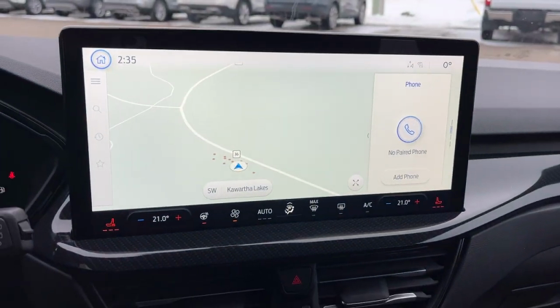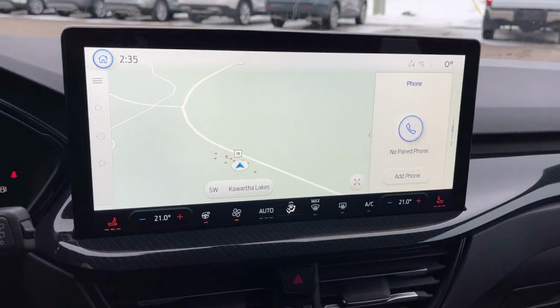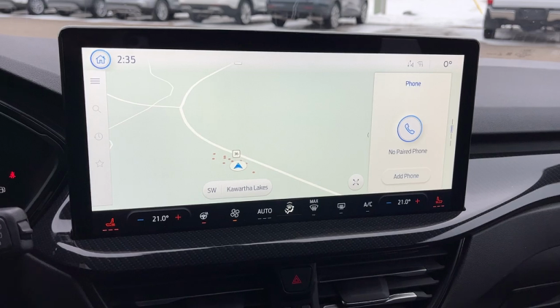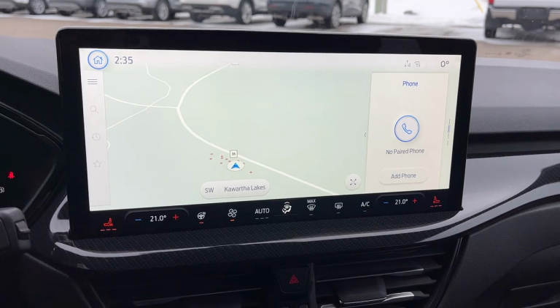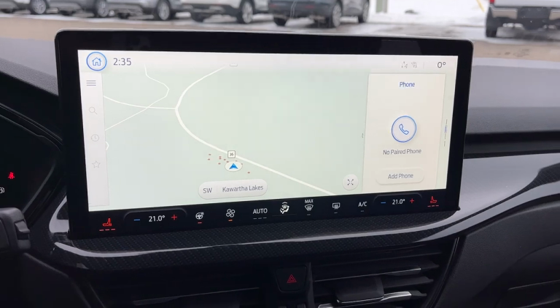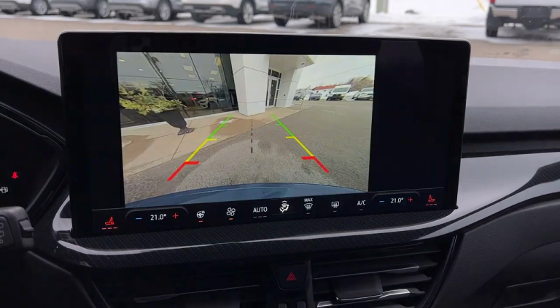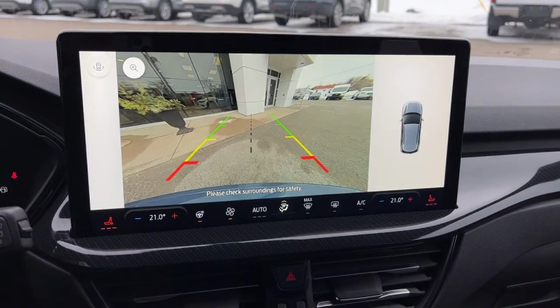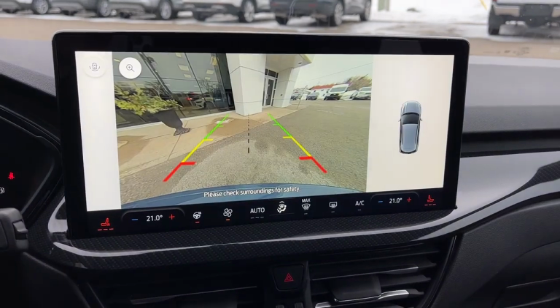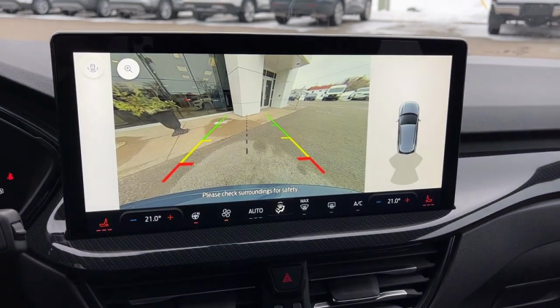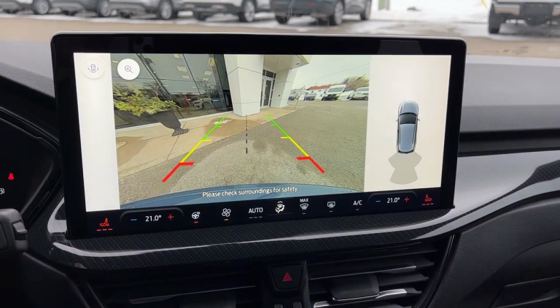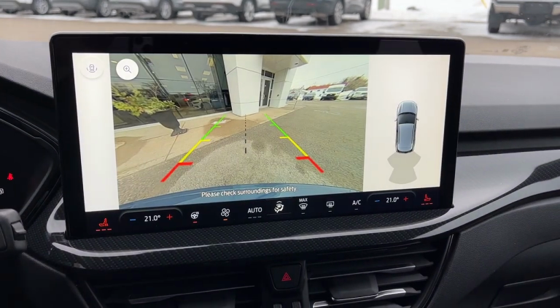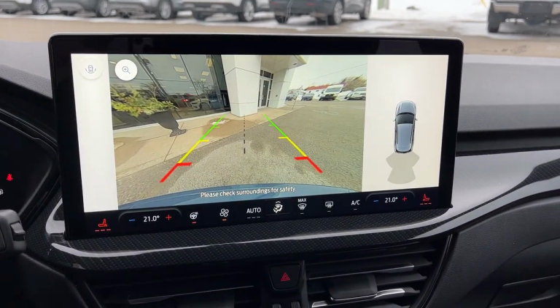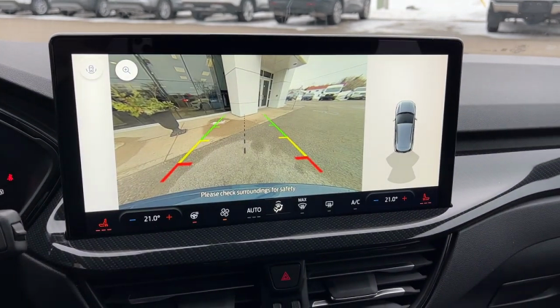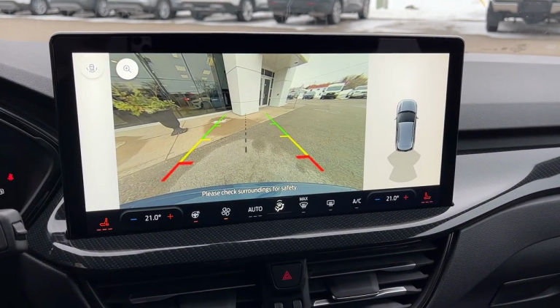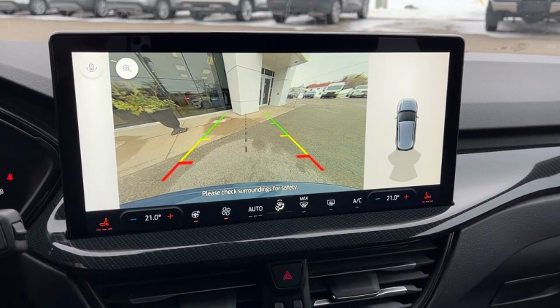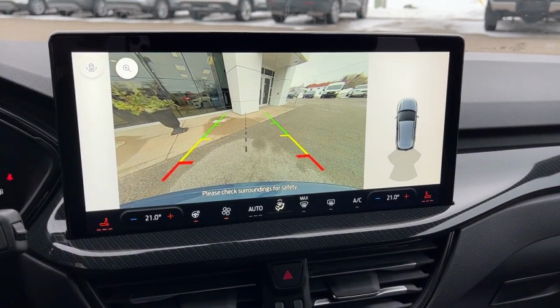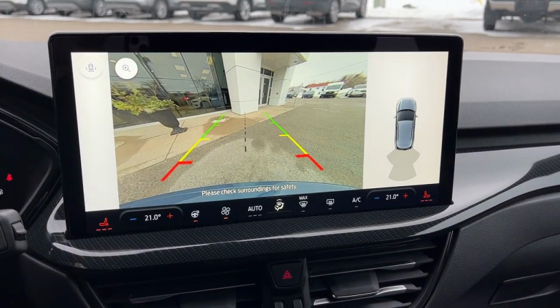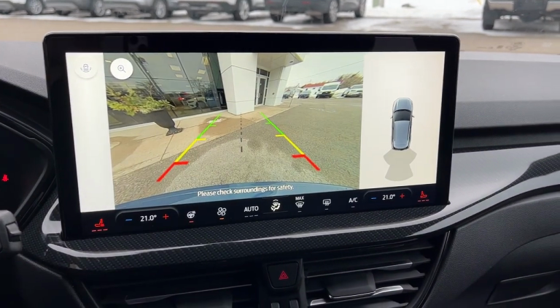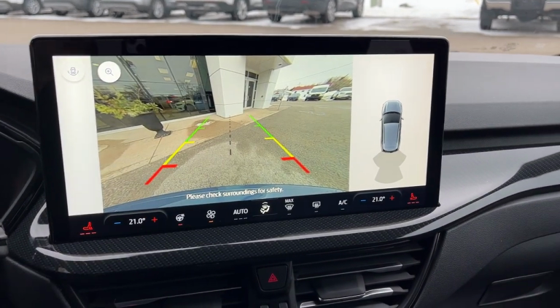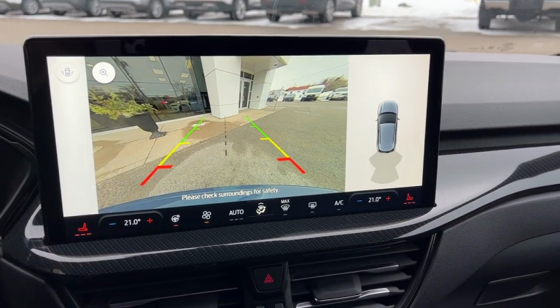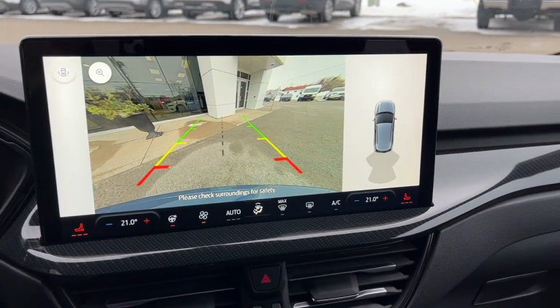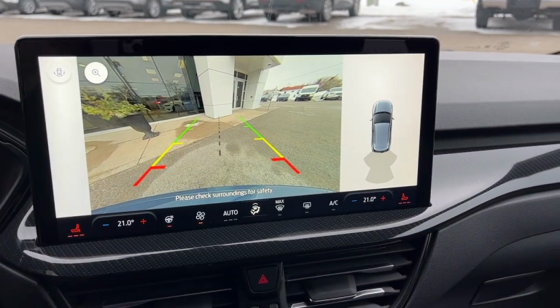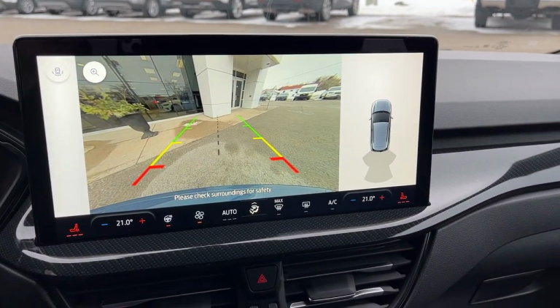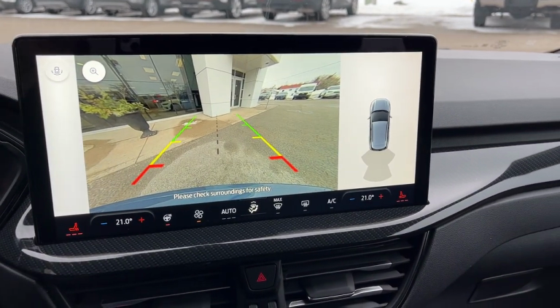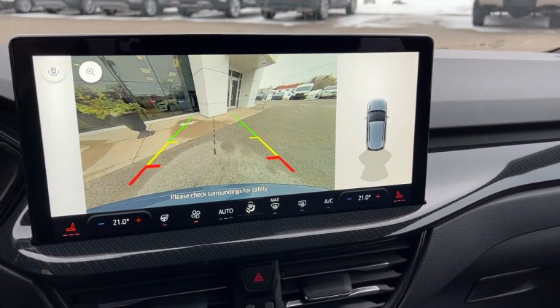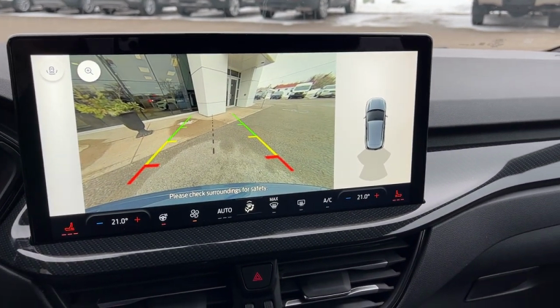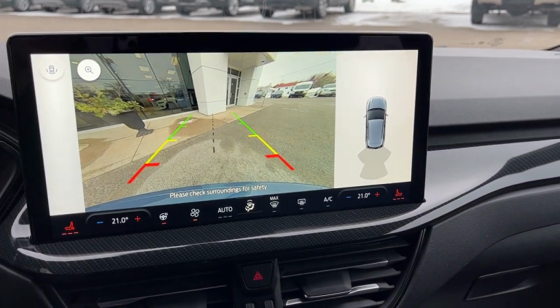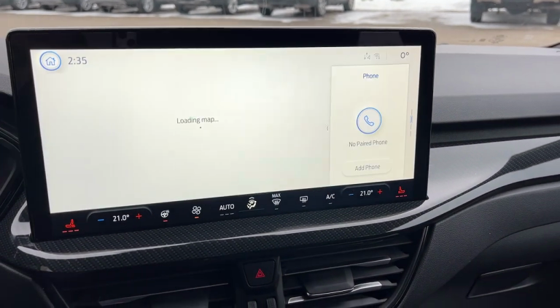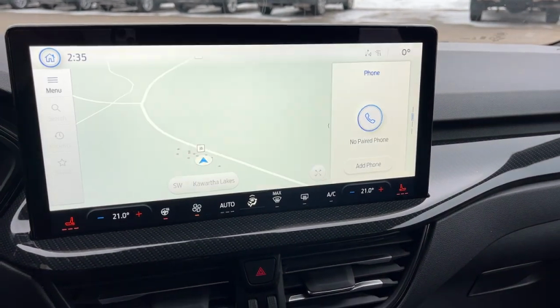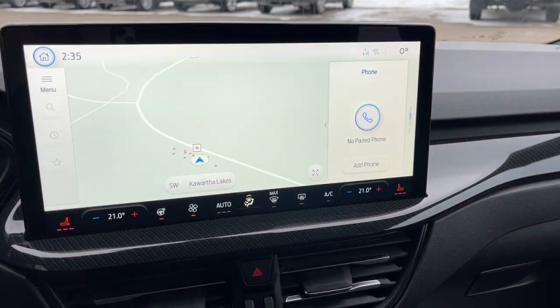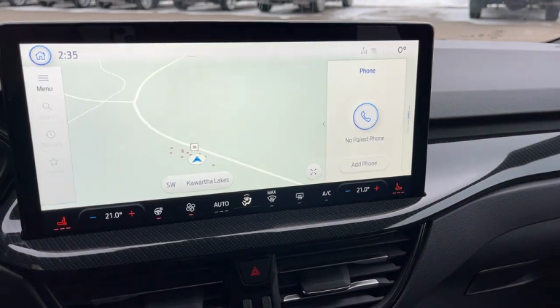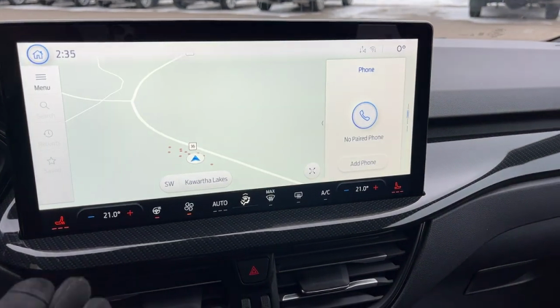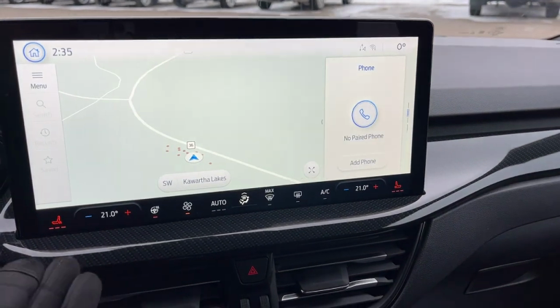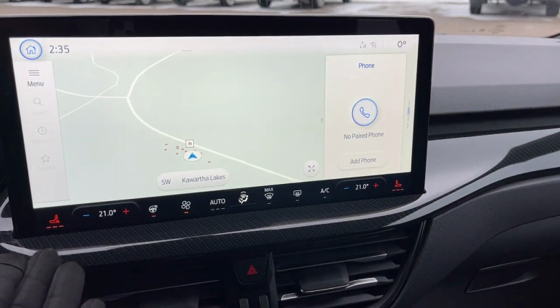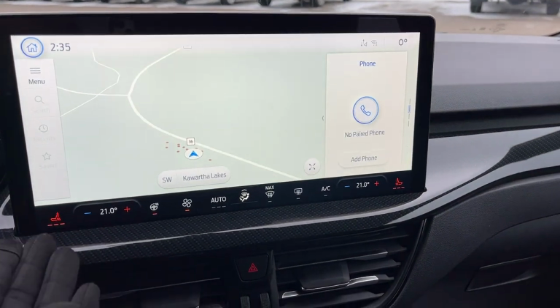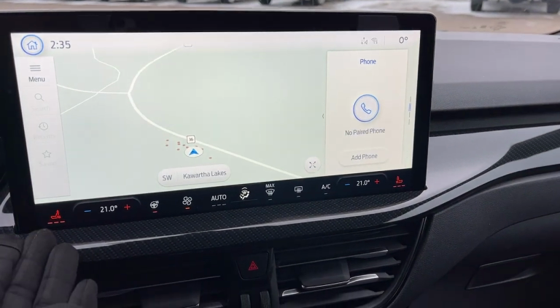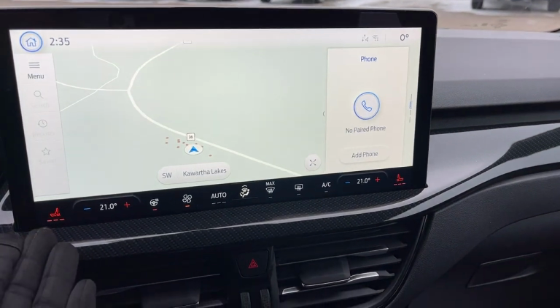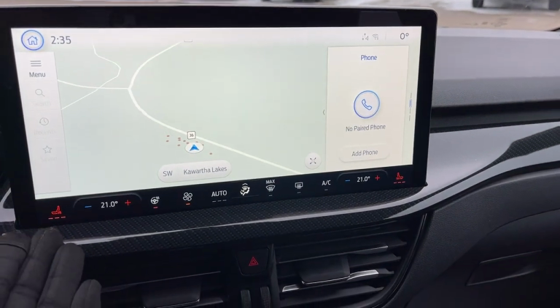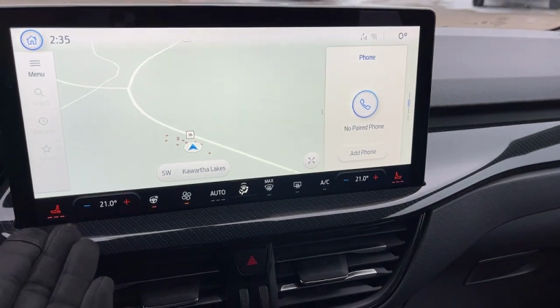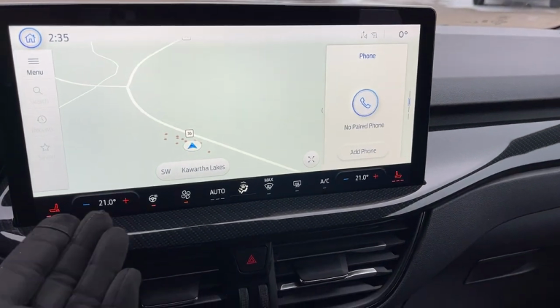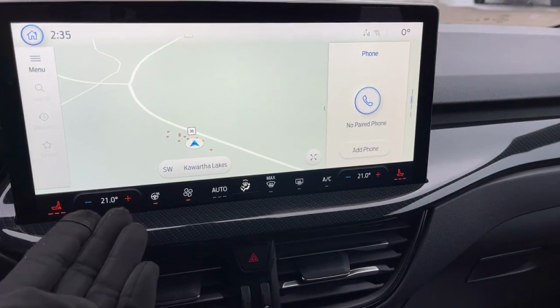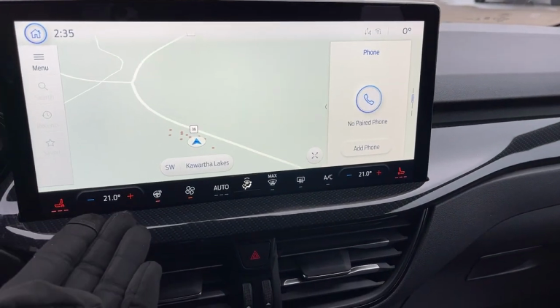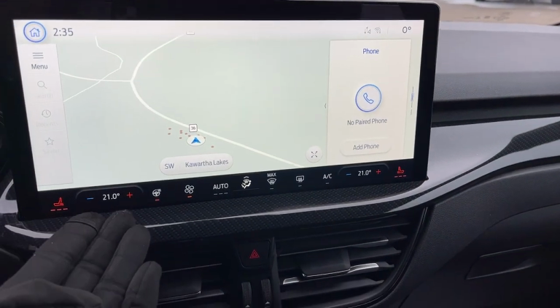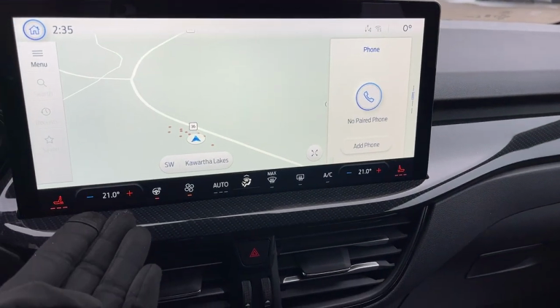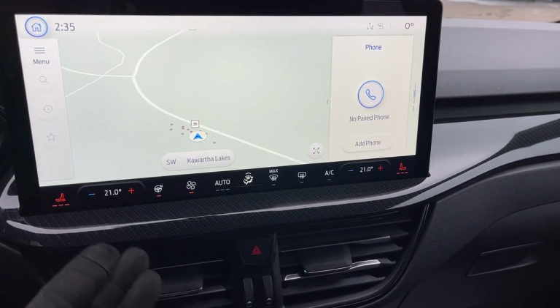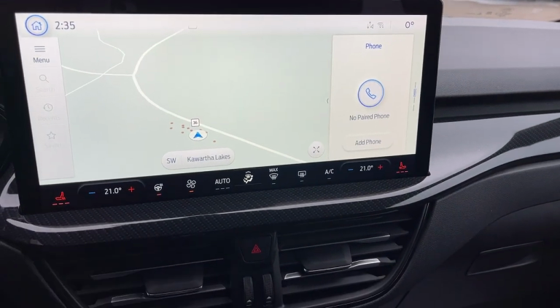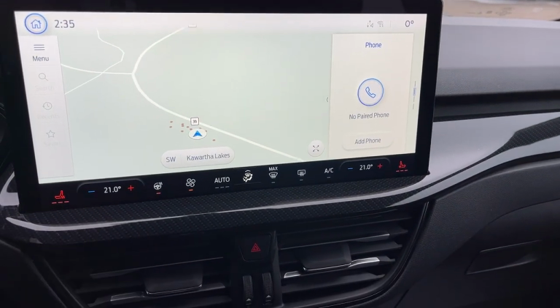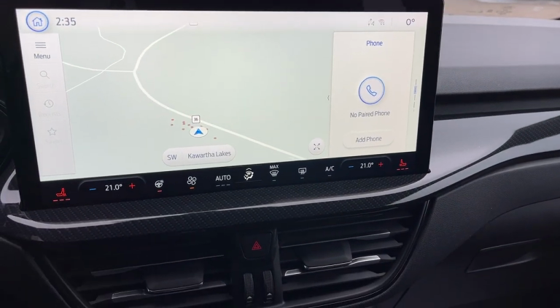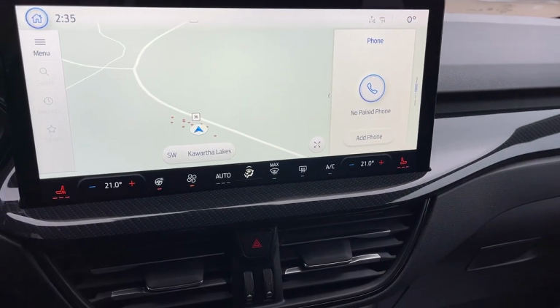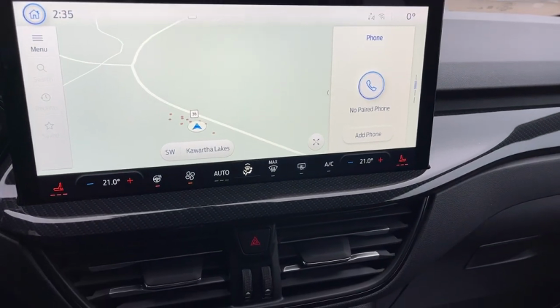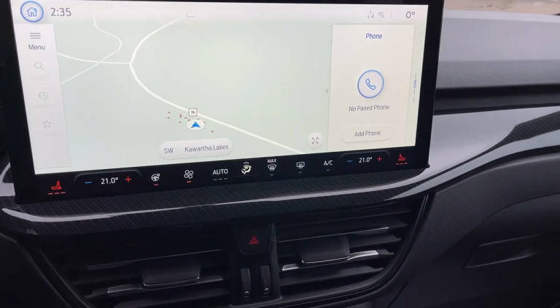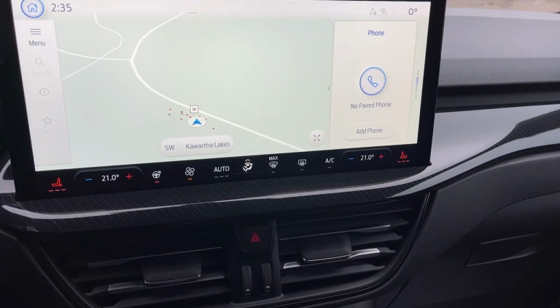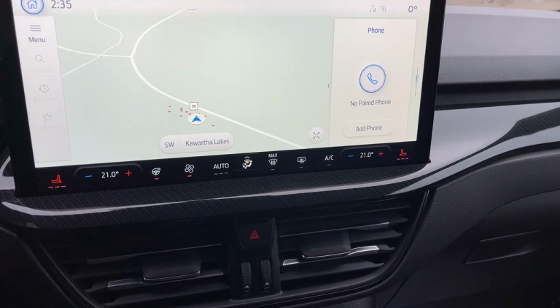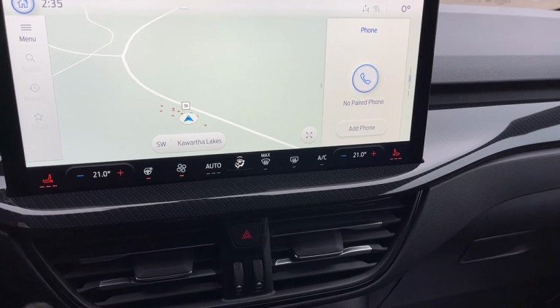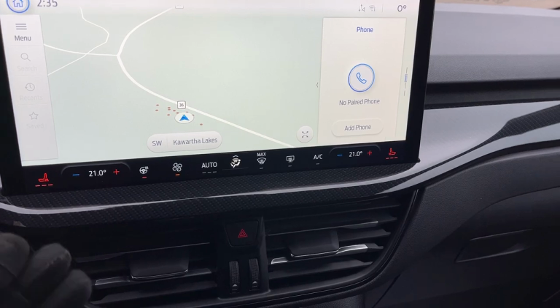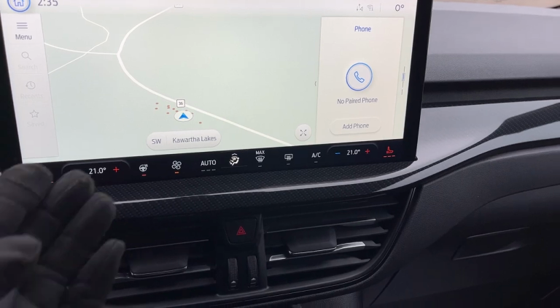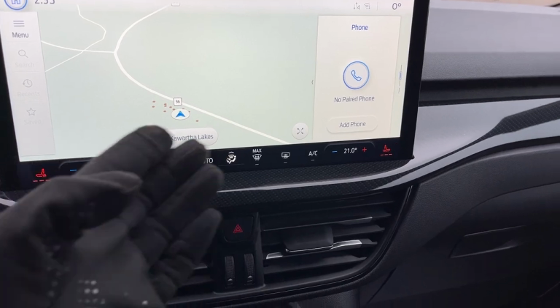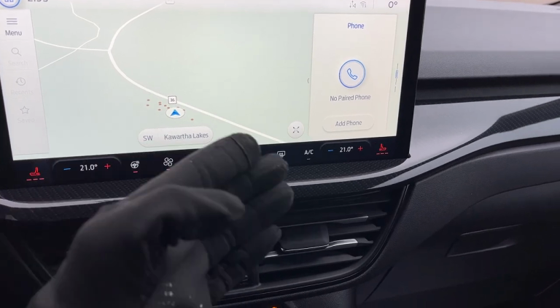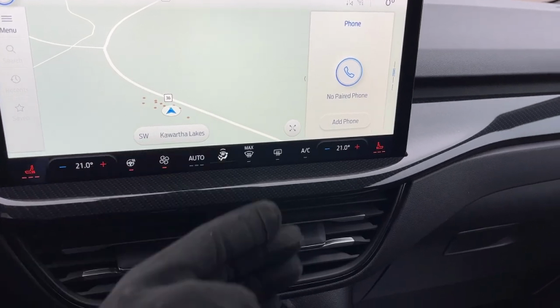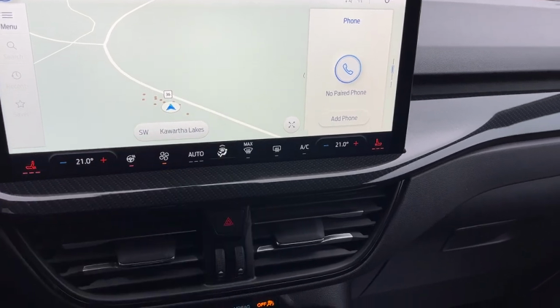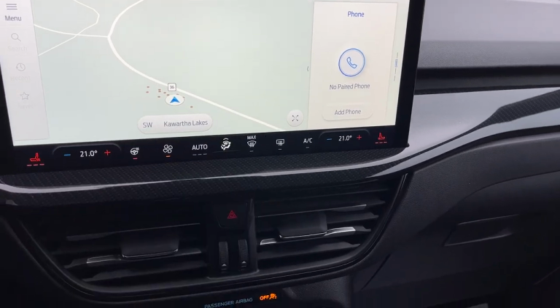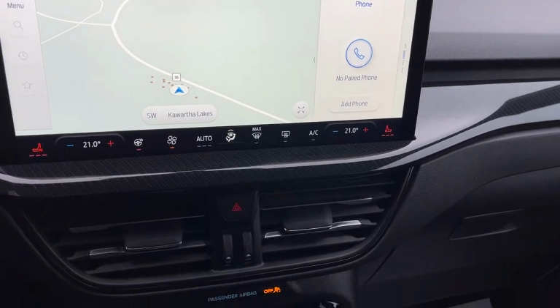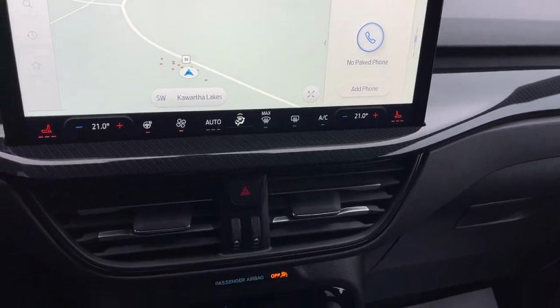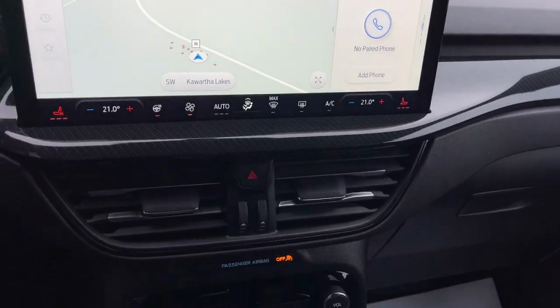If I pop it in reverse, there's your reverse camera and parking sensors. You have your heated seats and heated steering wheel controls, and dual zone climate.